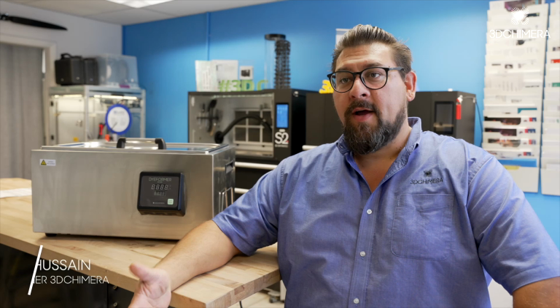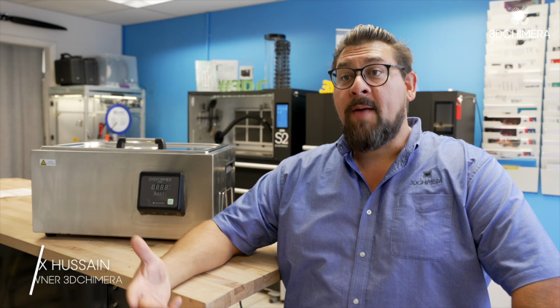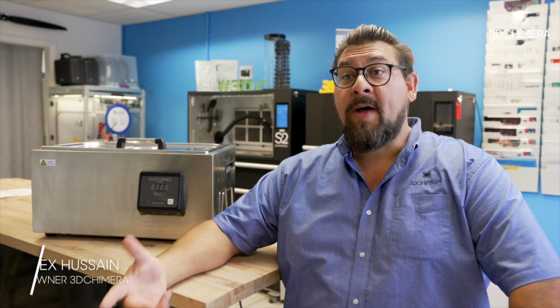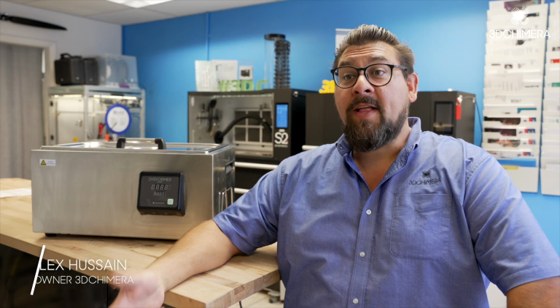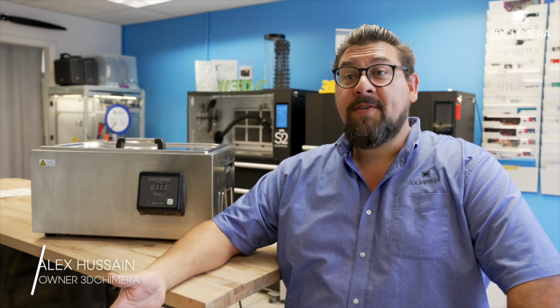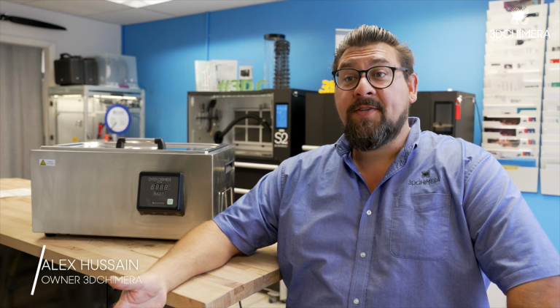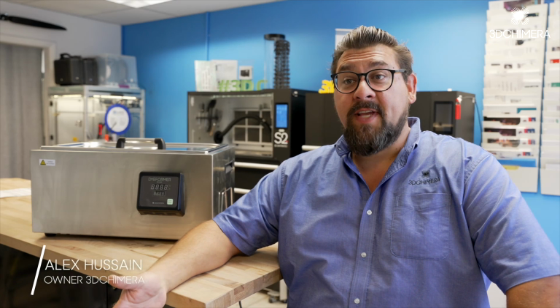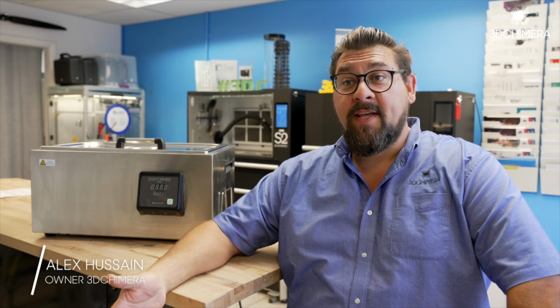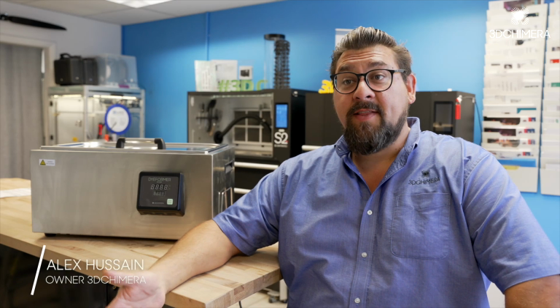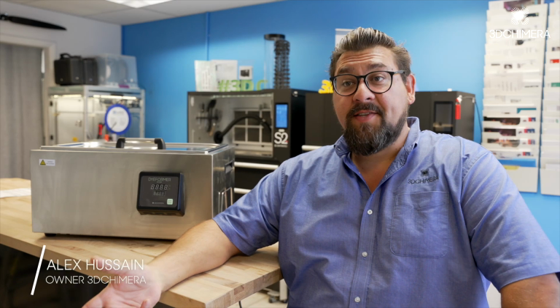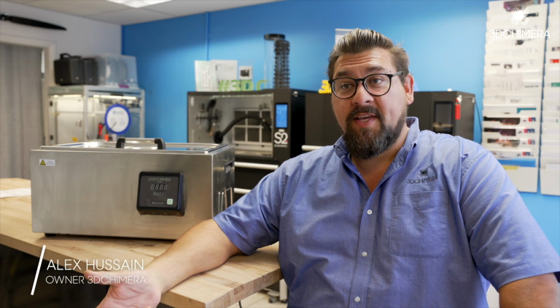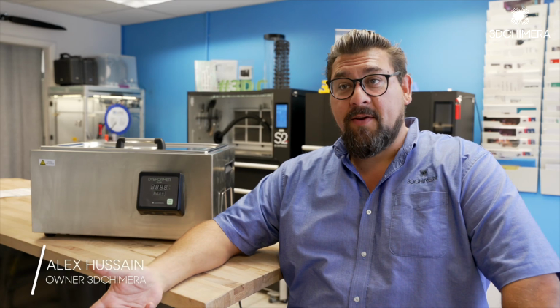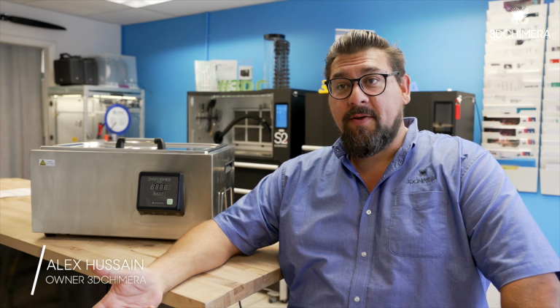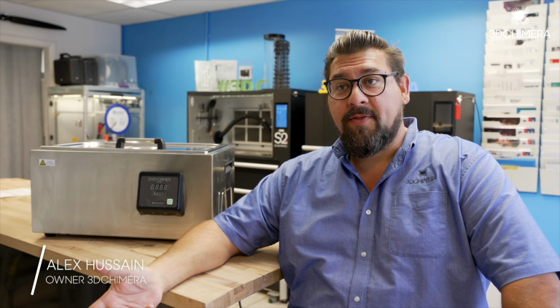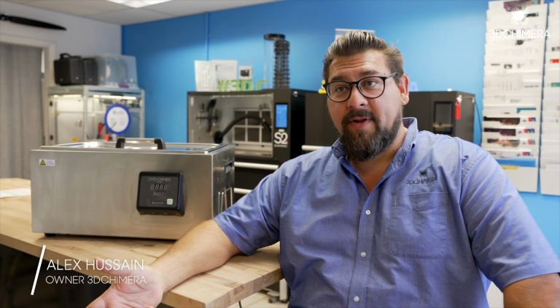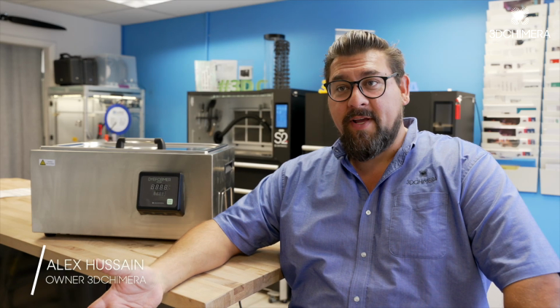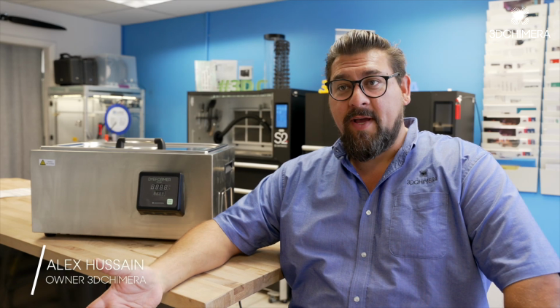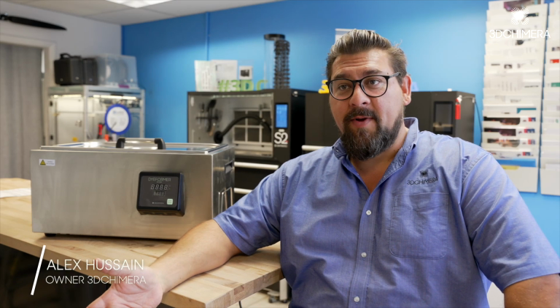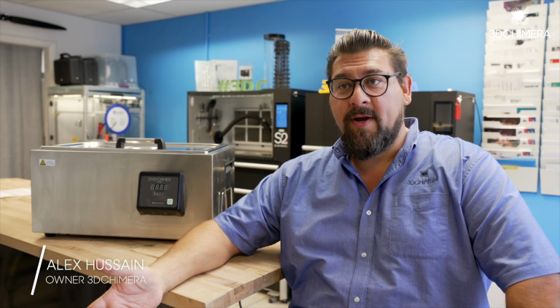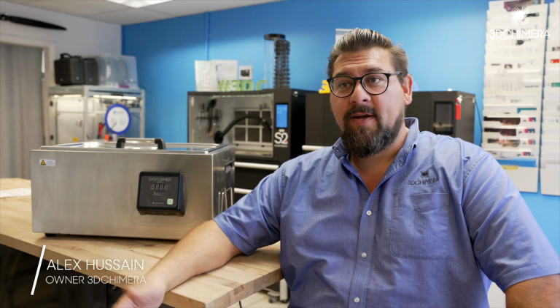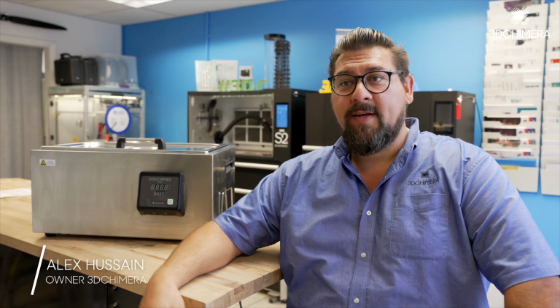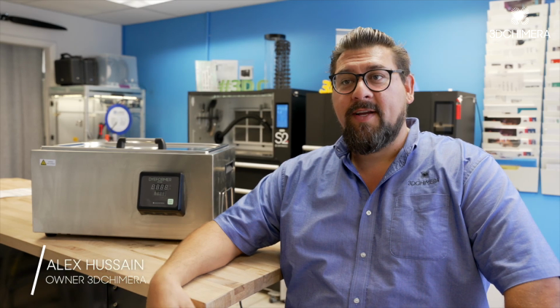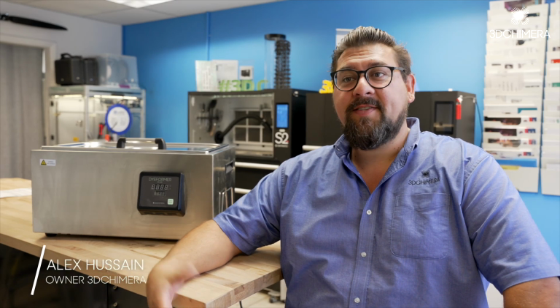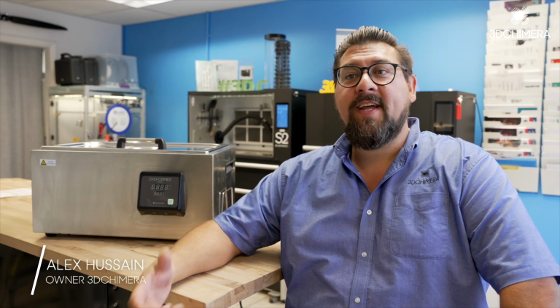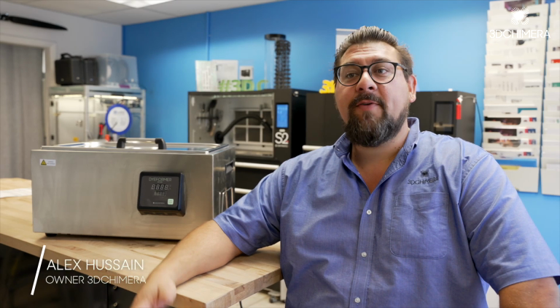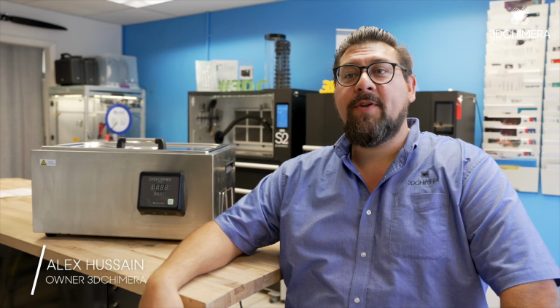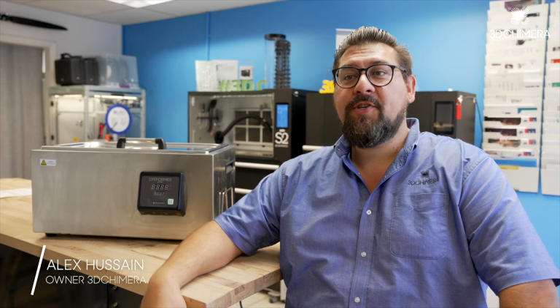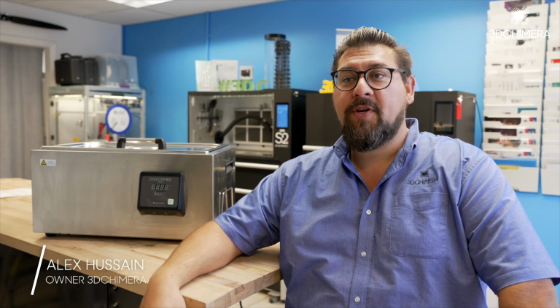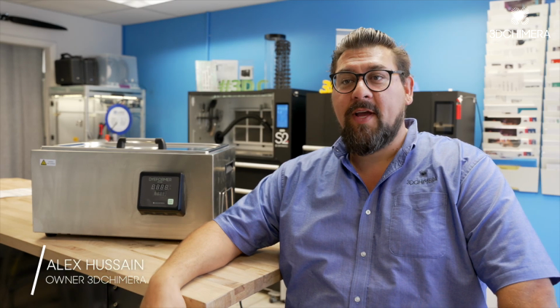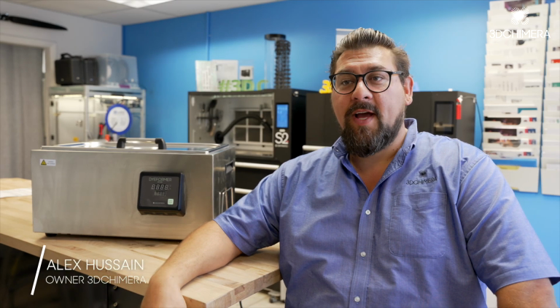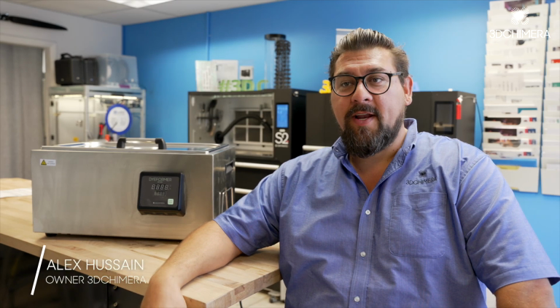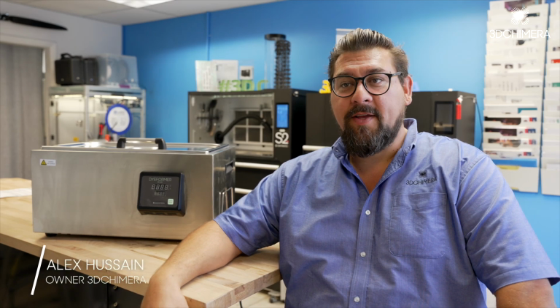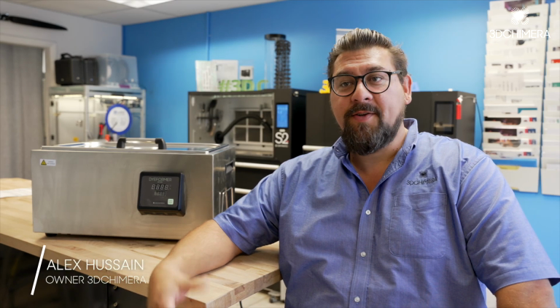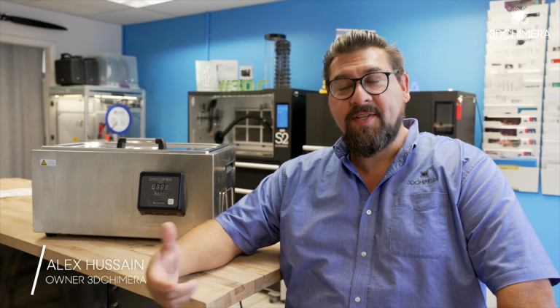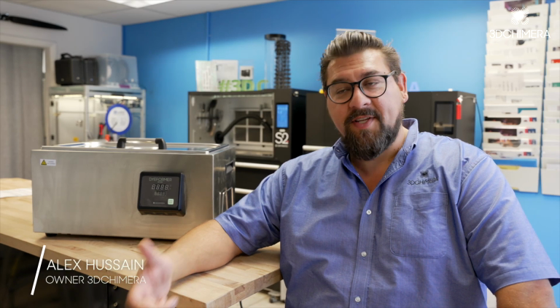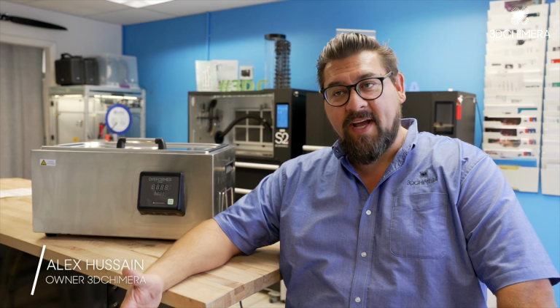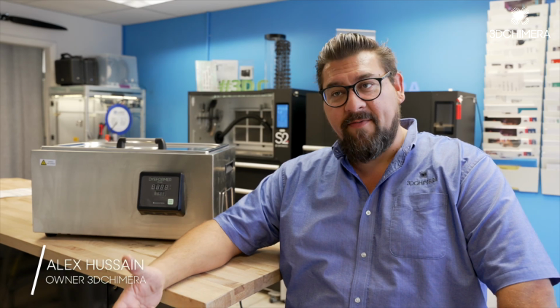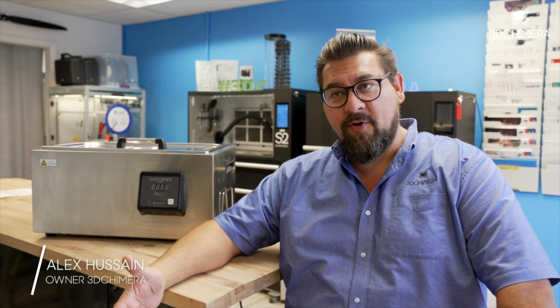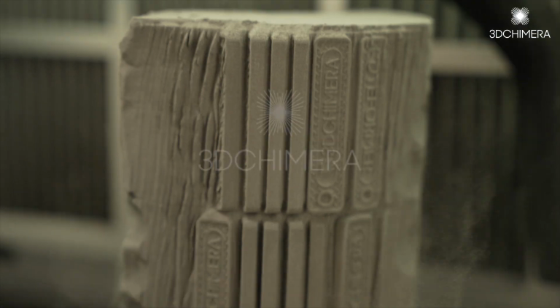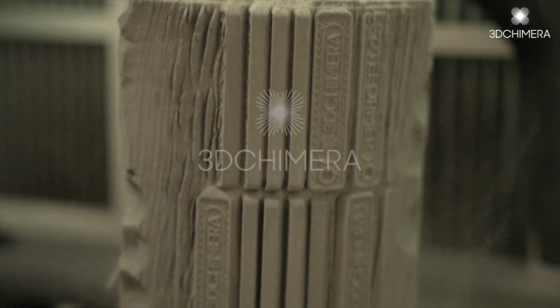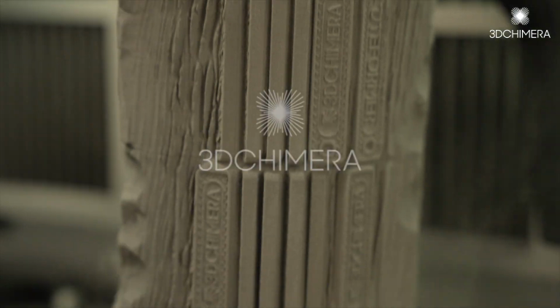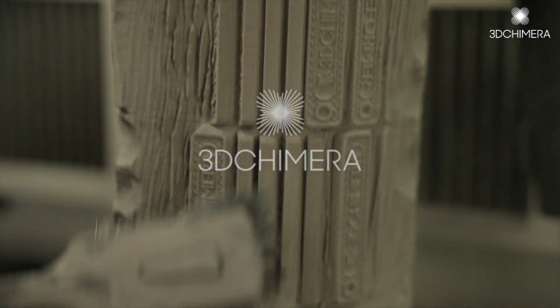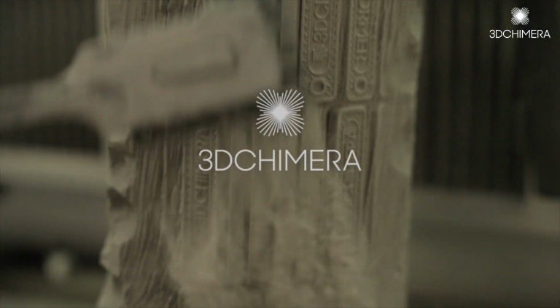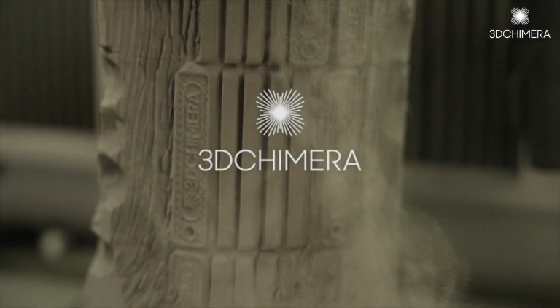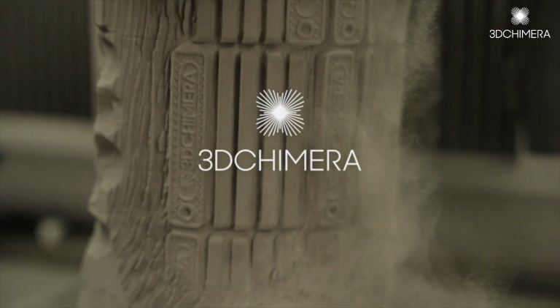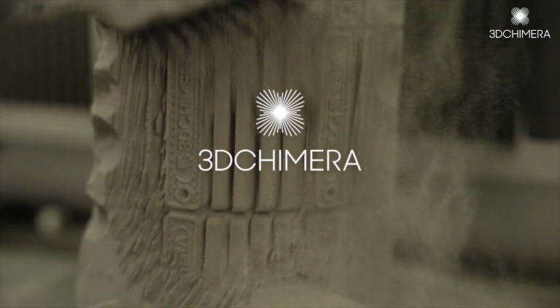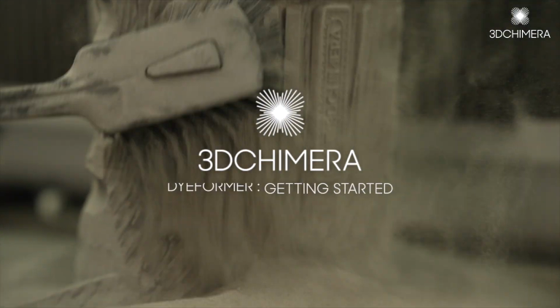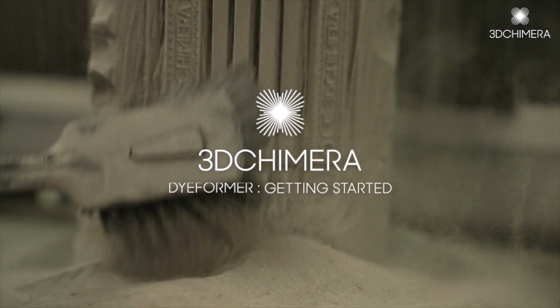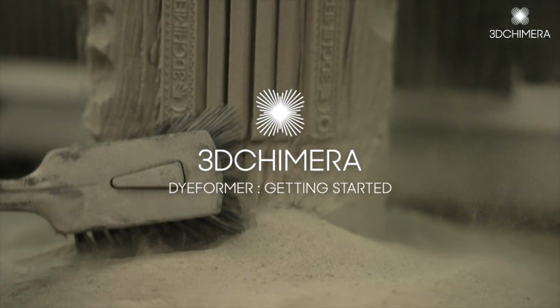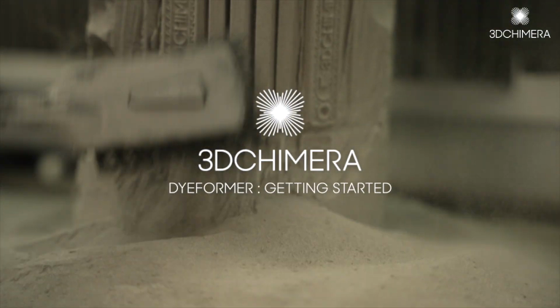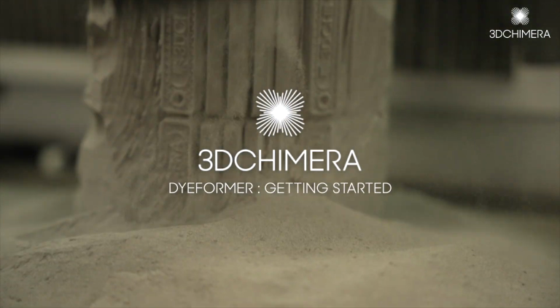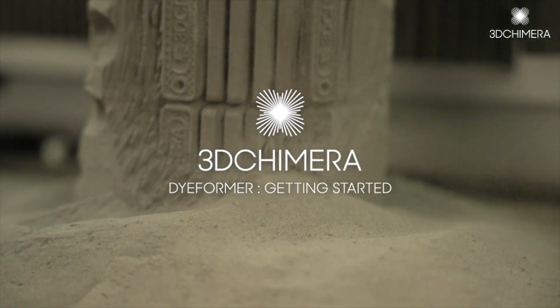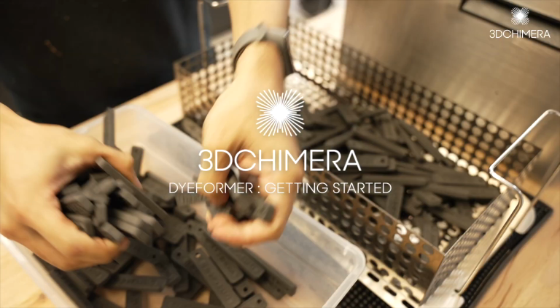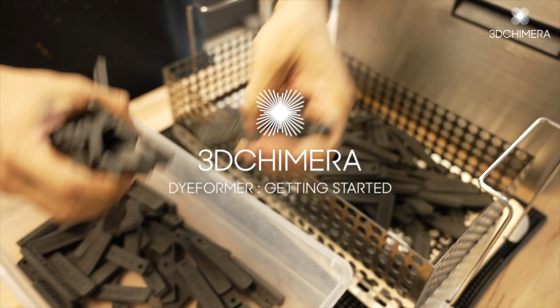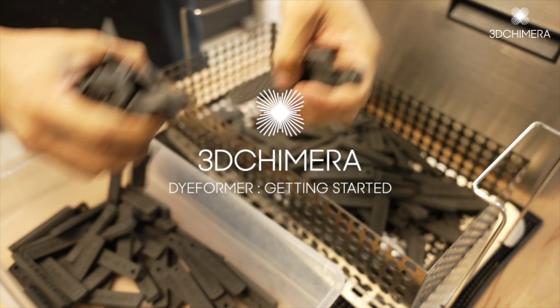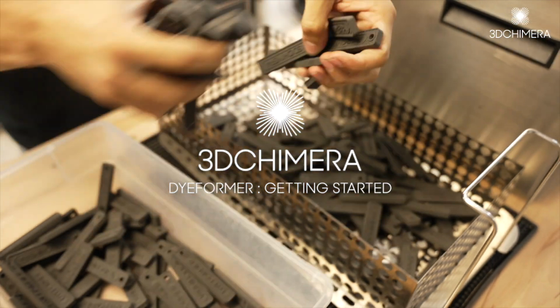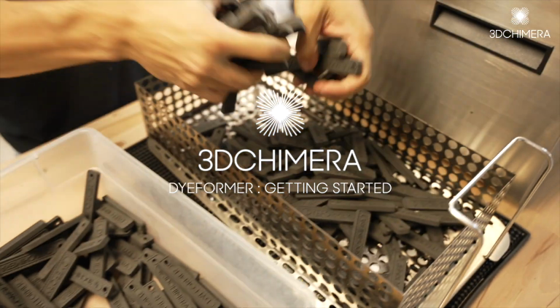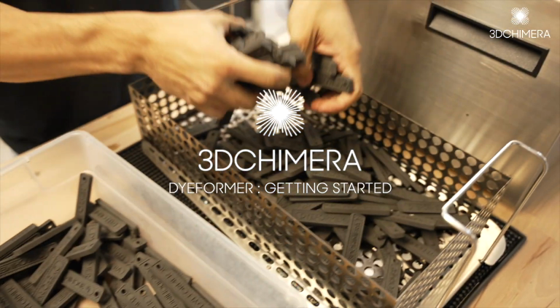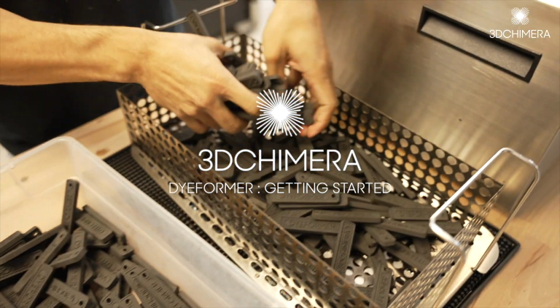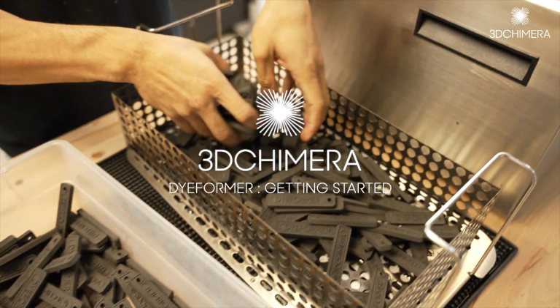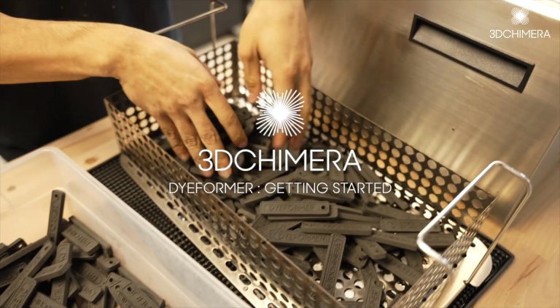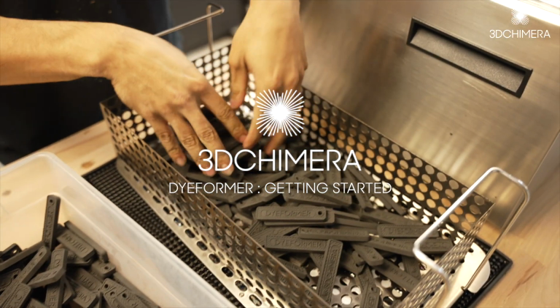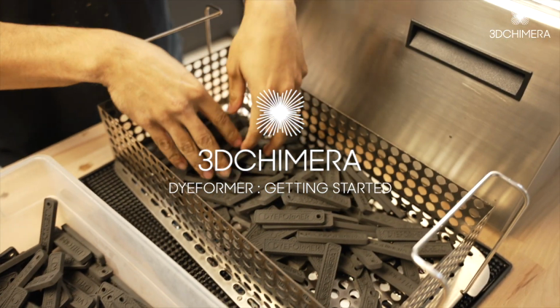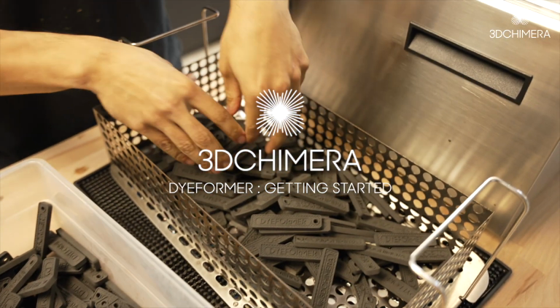I'm Alex Hussein, the CEO at 3D Chimera, and today I want to show you how to use the dieformer to dye a batch of 185 parts.